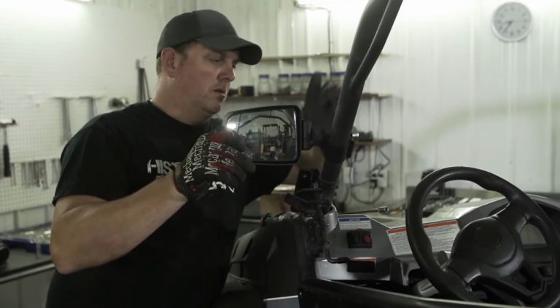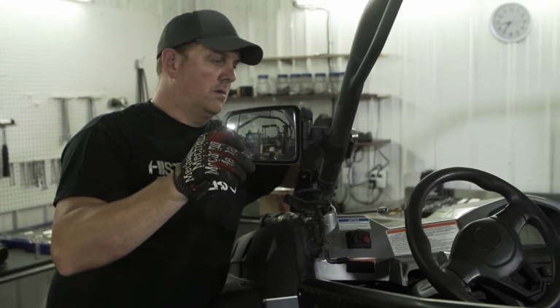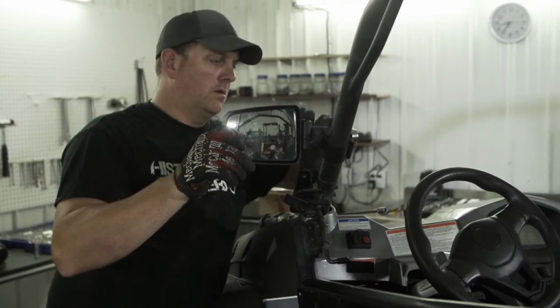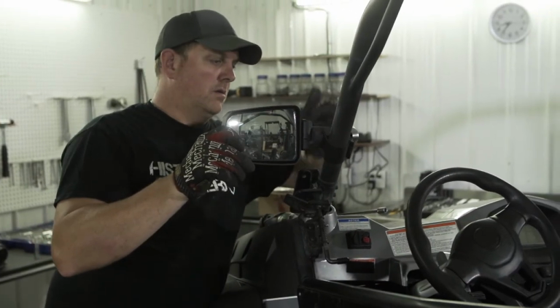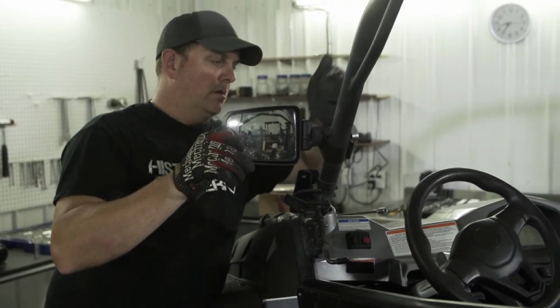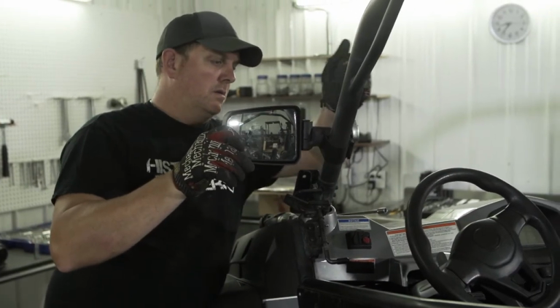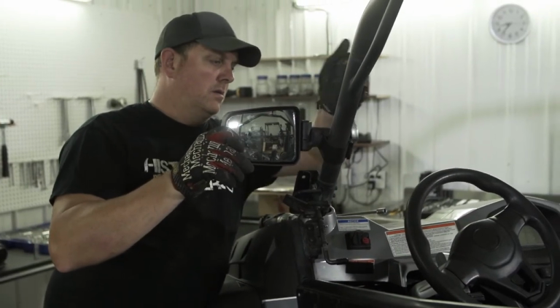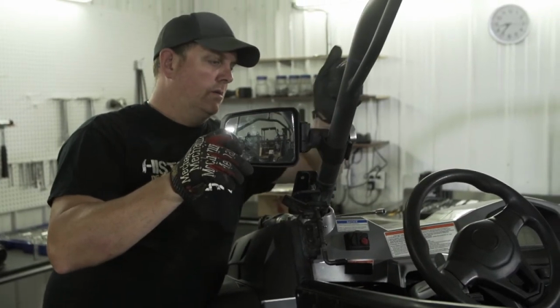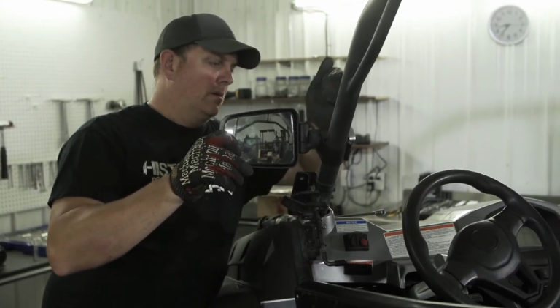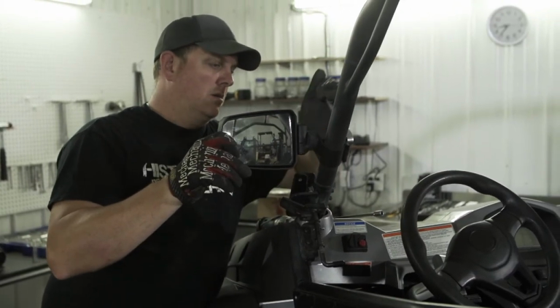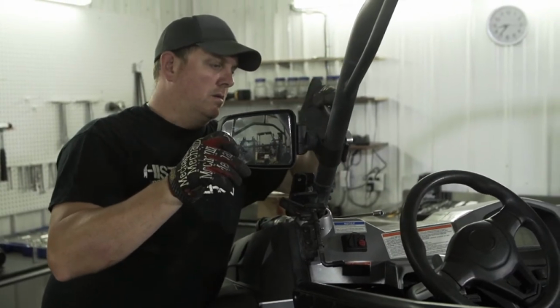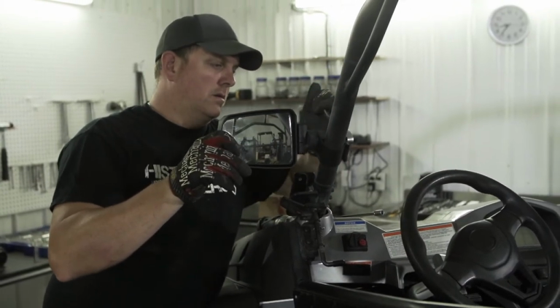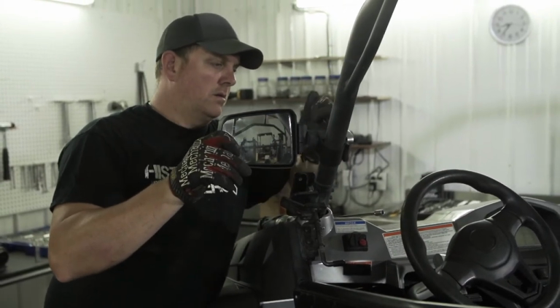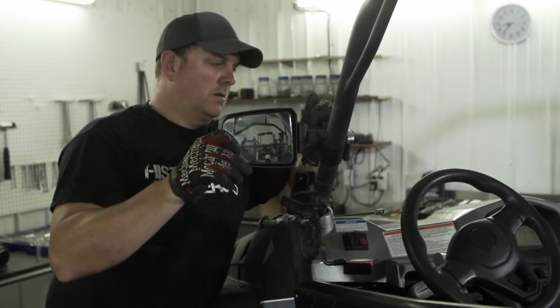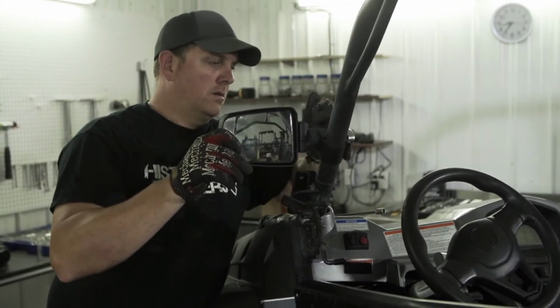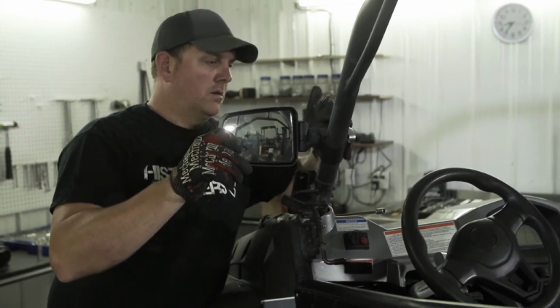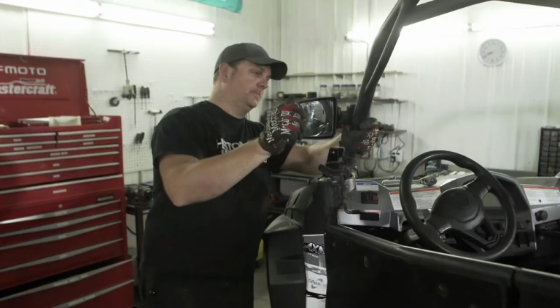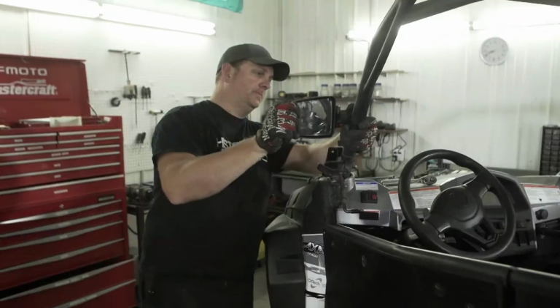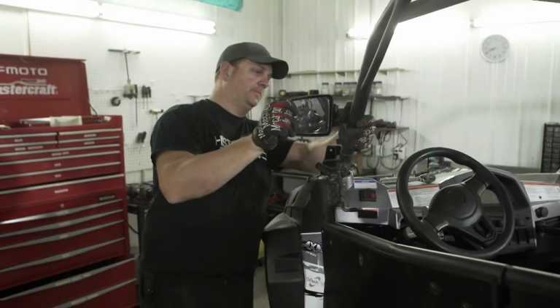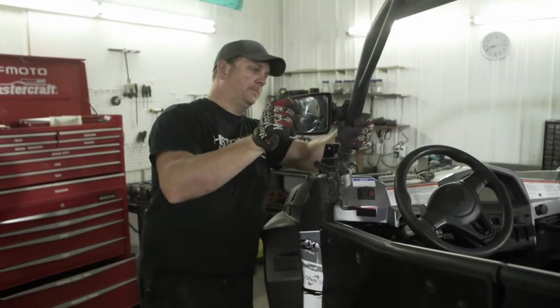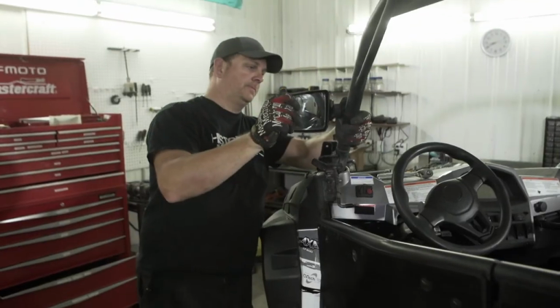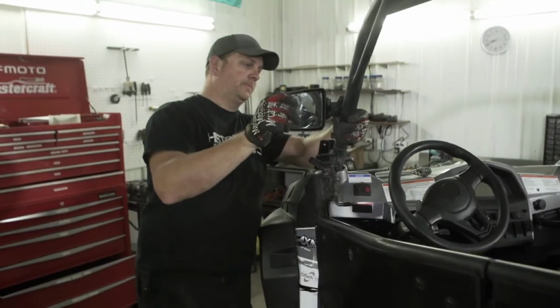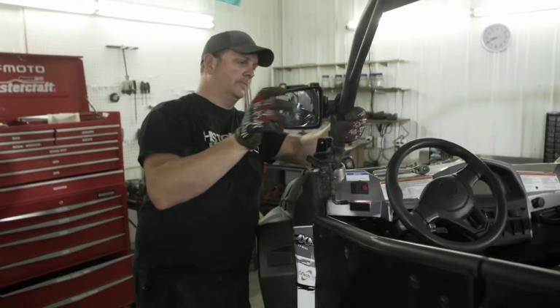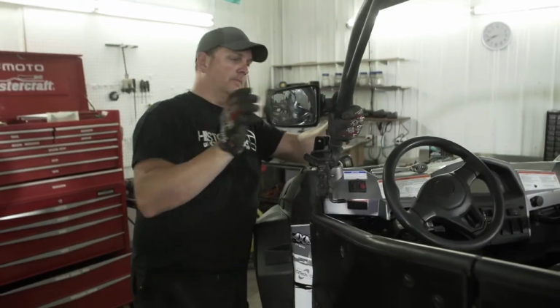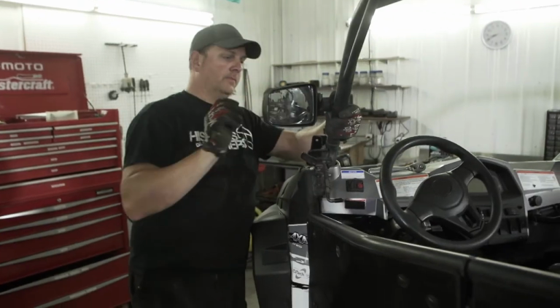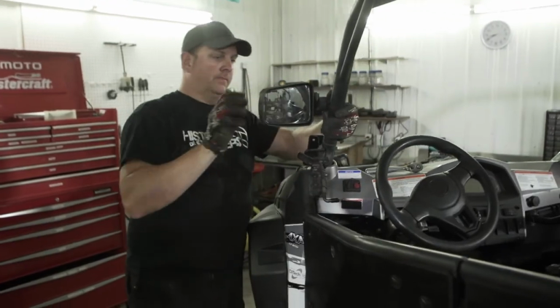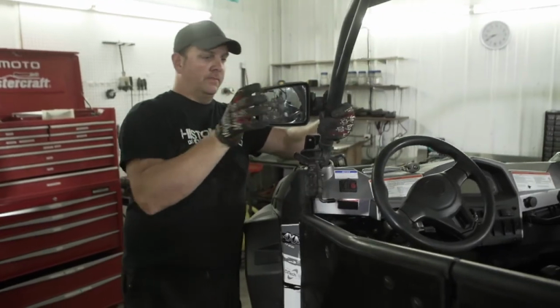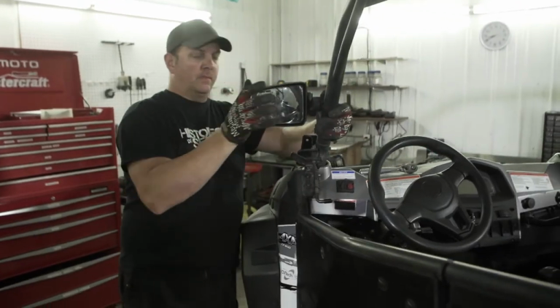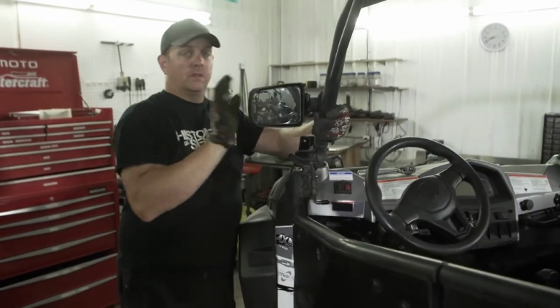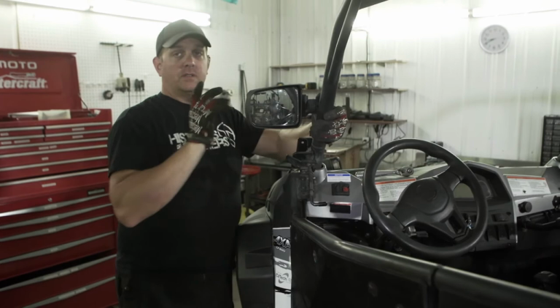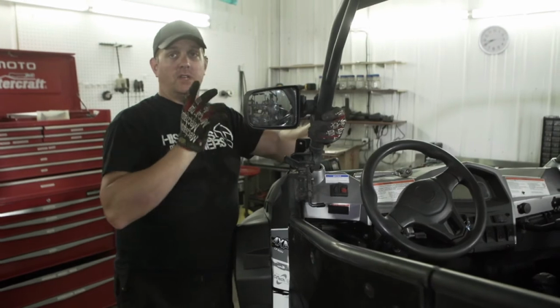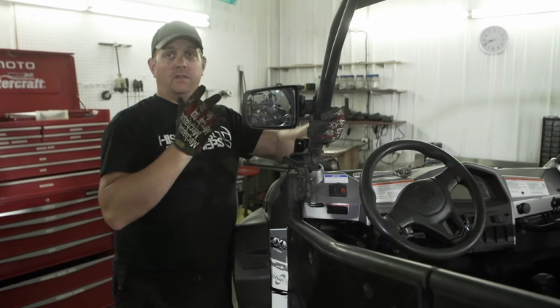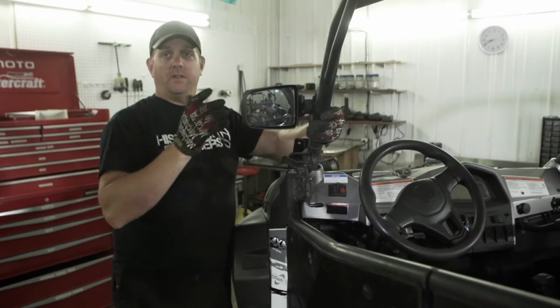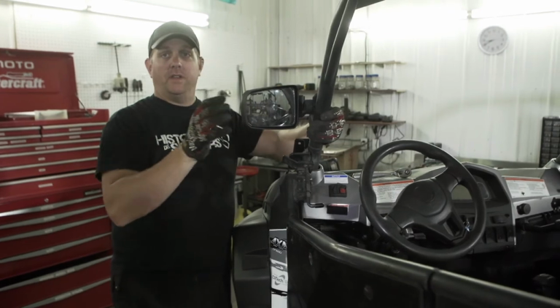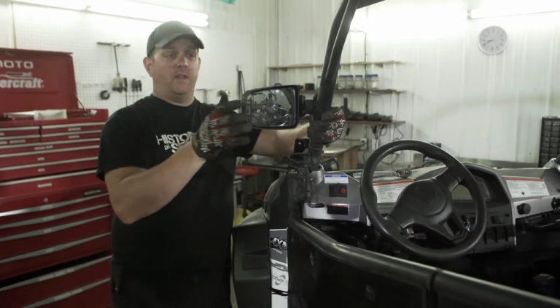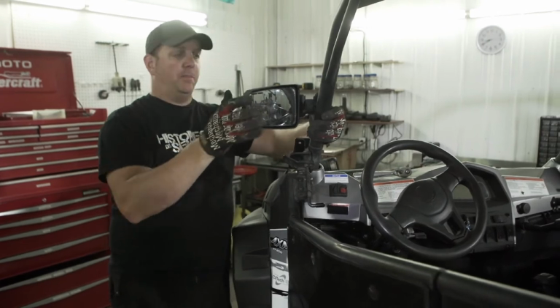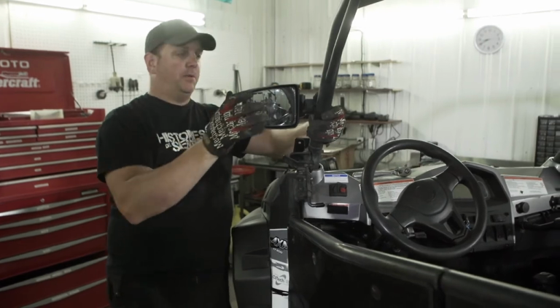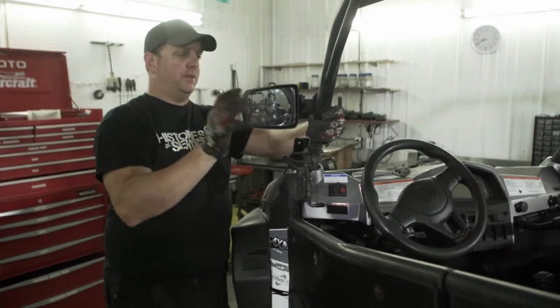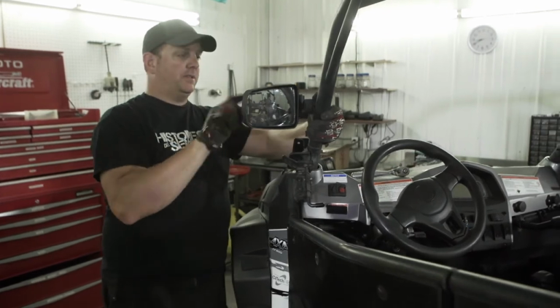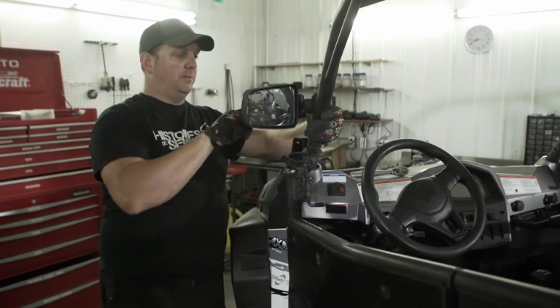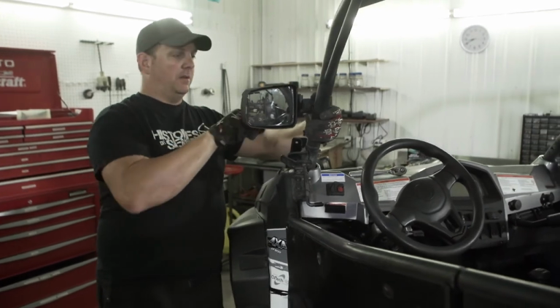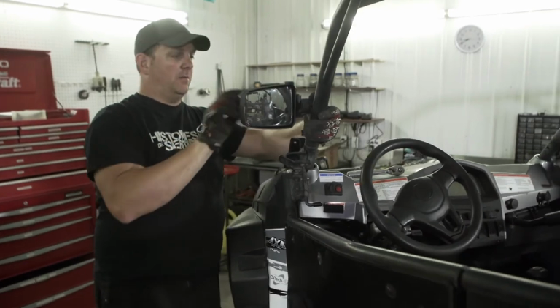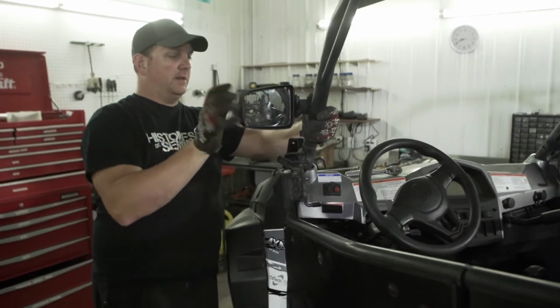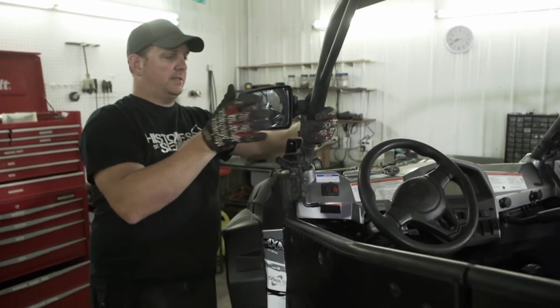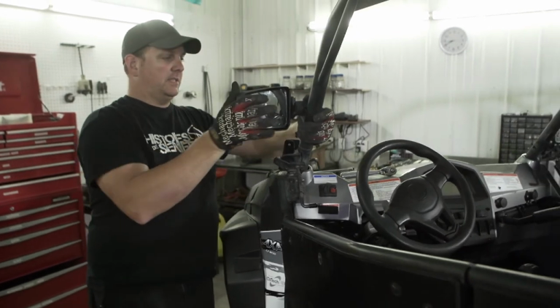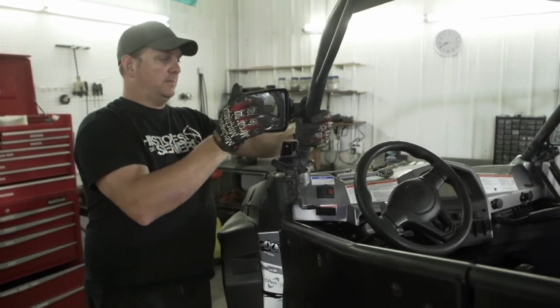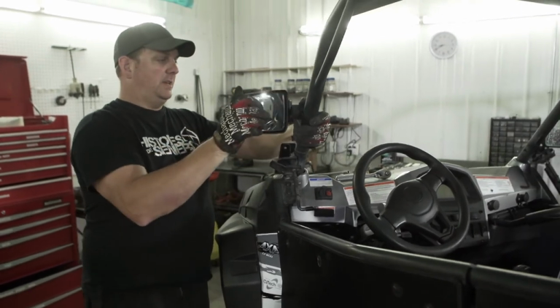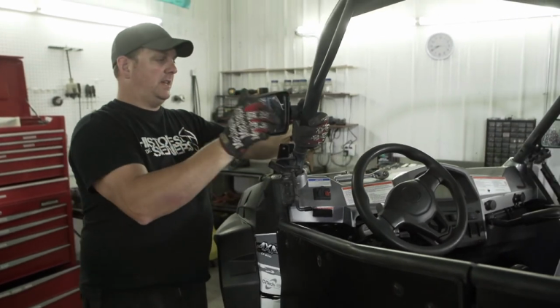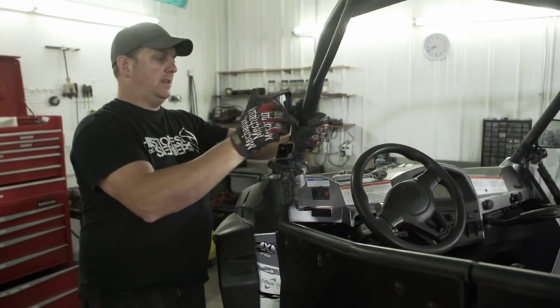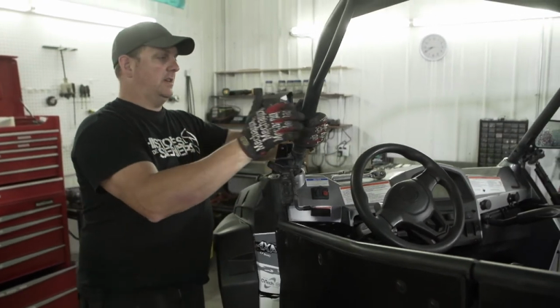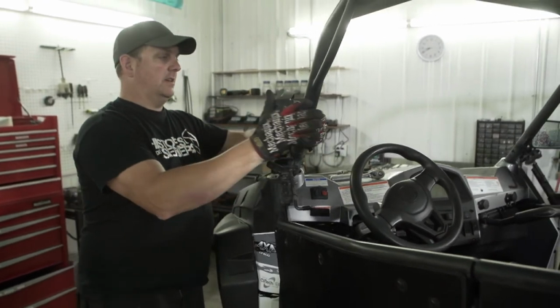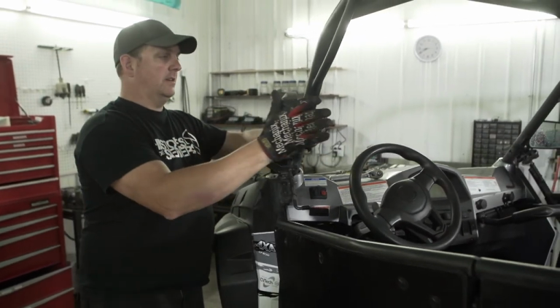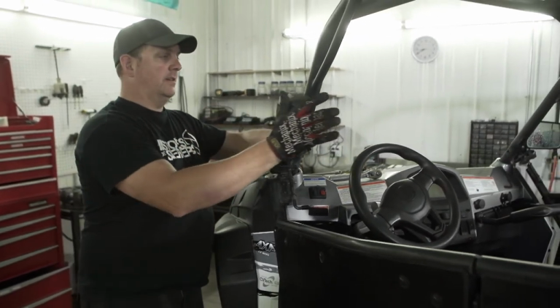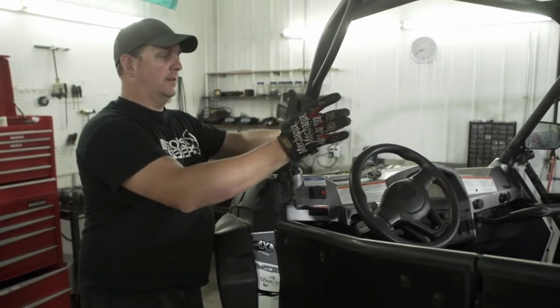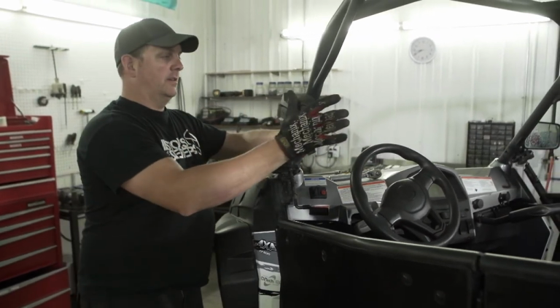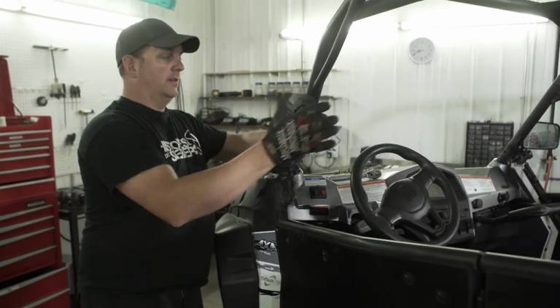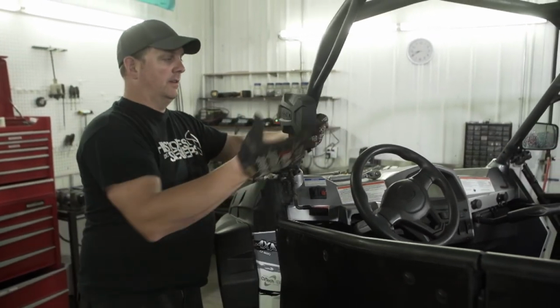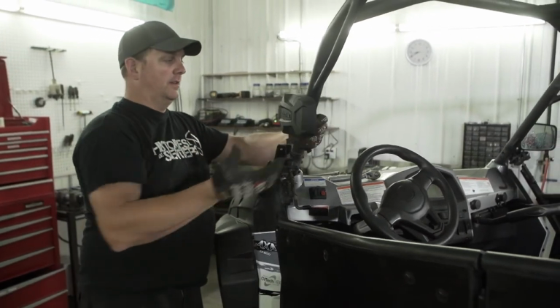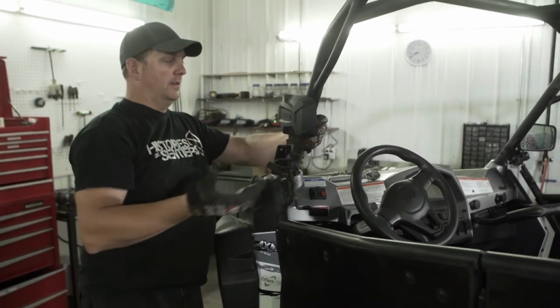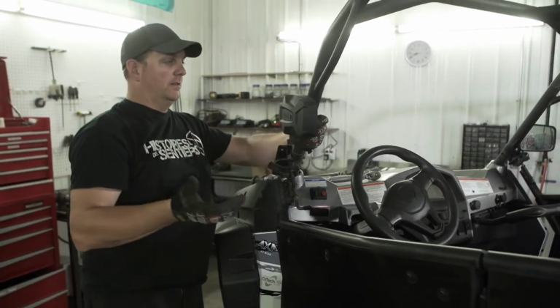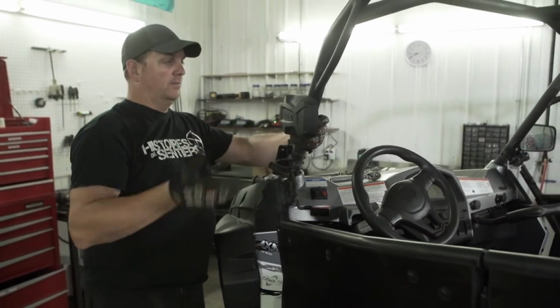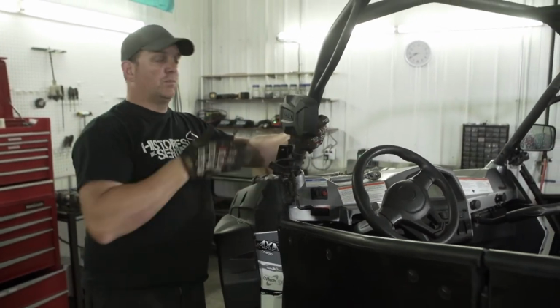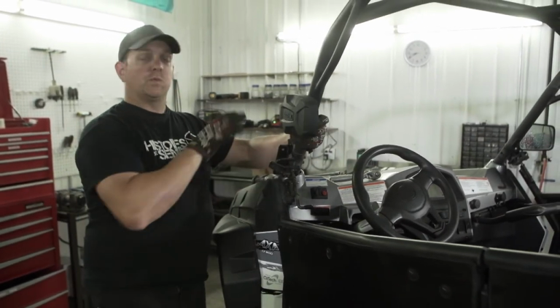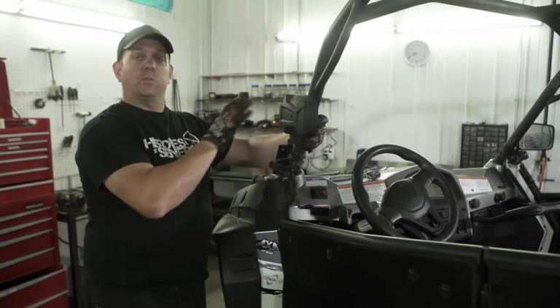Being held on a tighter budget this year, our build really welcomes manufacturers such as Kimpex, who are able to supply us with incredible parts to customize just about any type of off-road vehicle — from snowmobiles to ATVs to side-by-sides and even boats and motorcycles. Be diligent. Don't be afraid to do your research when working on your own build. There are parts available for any budget.